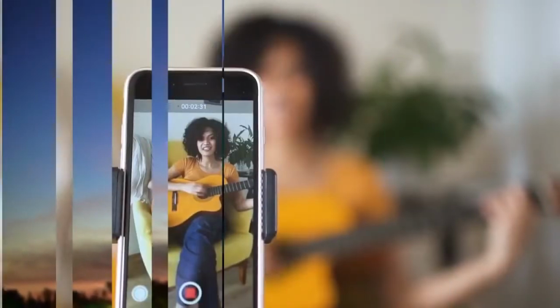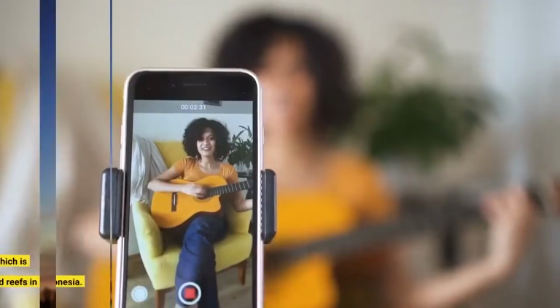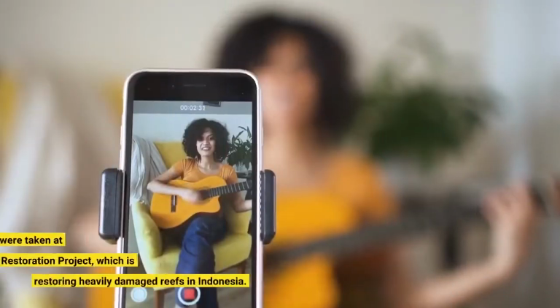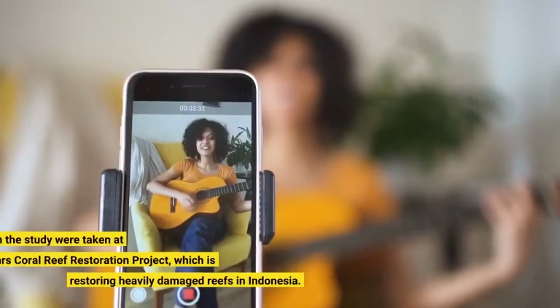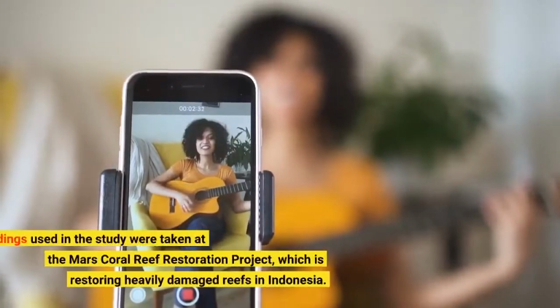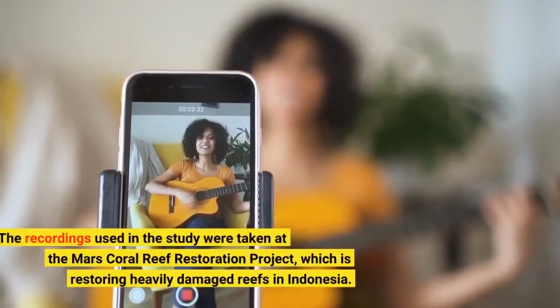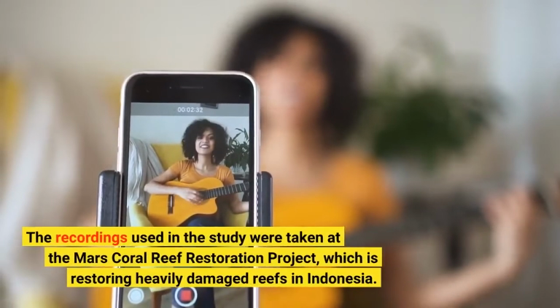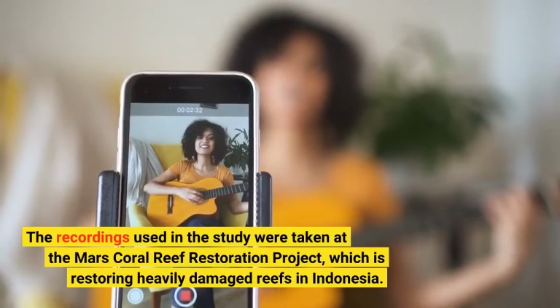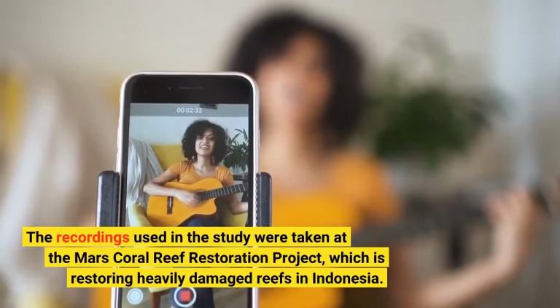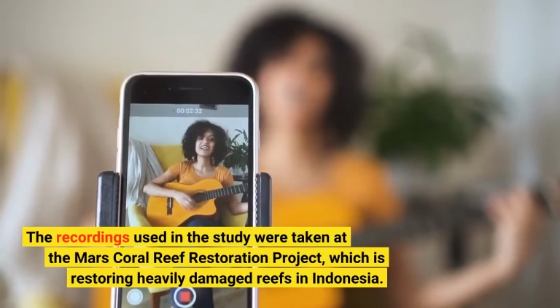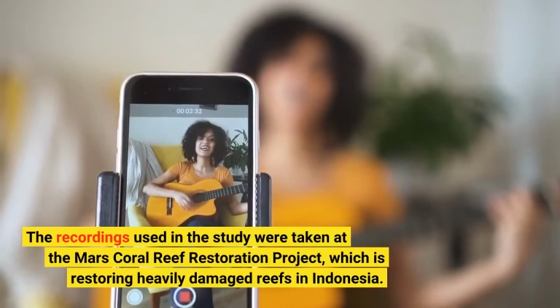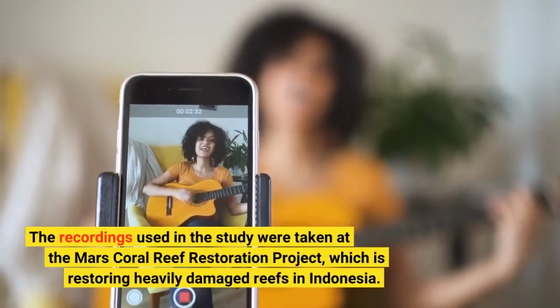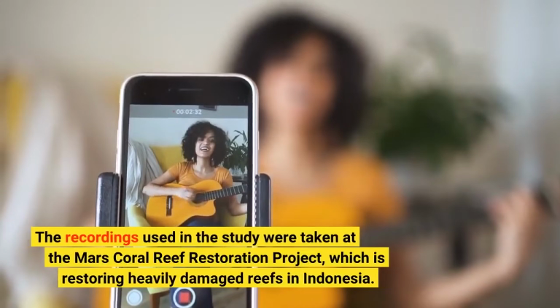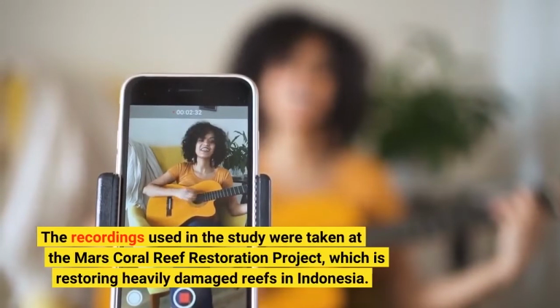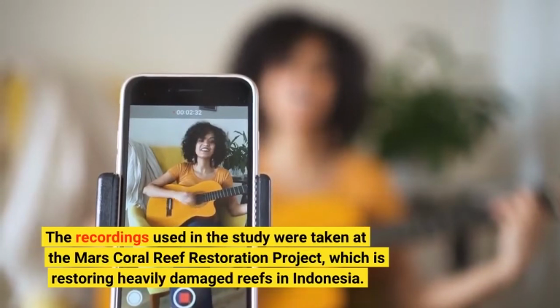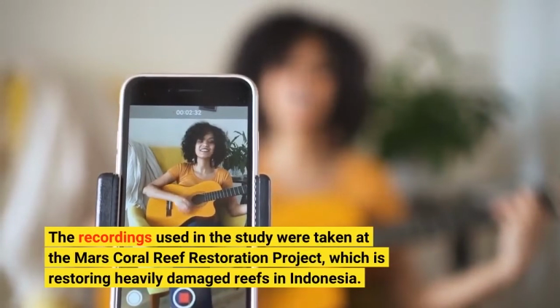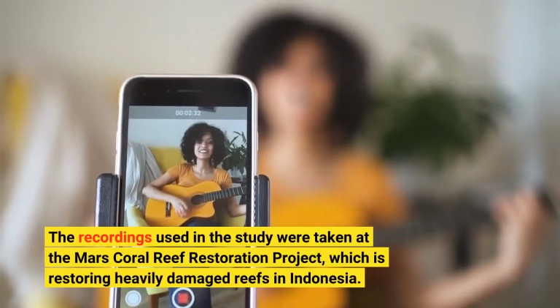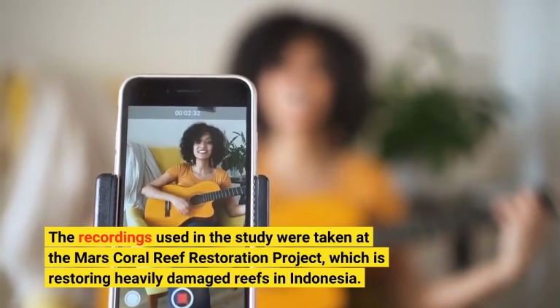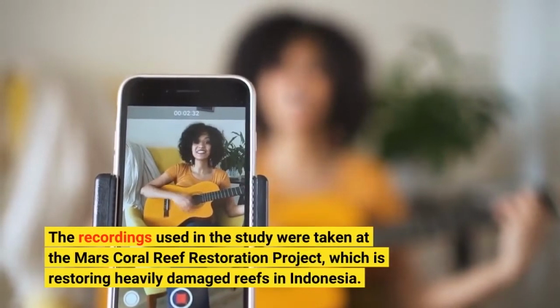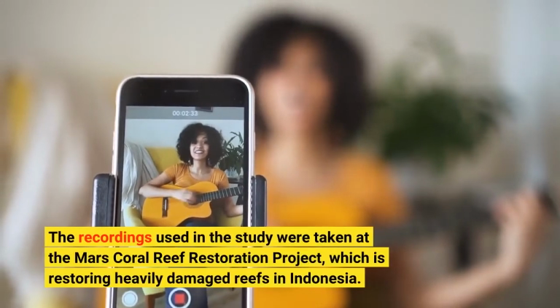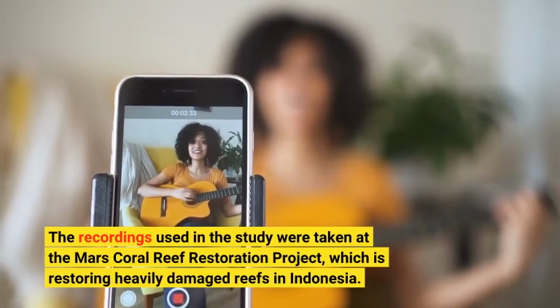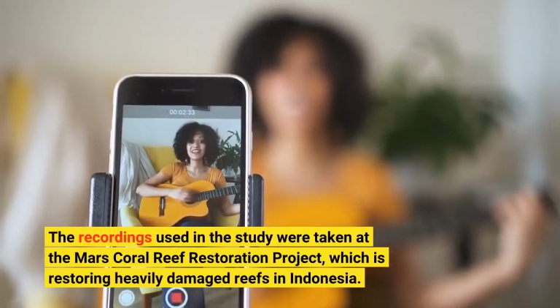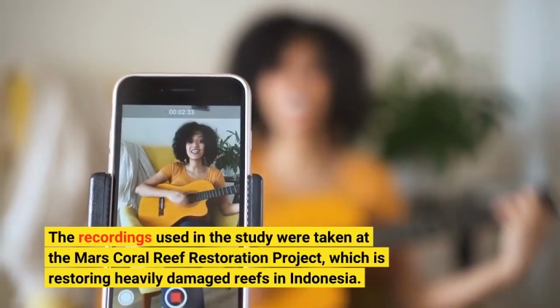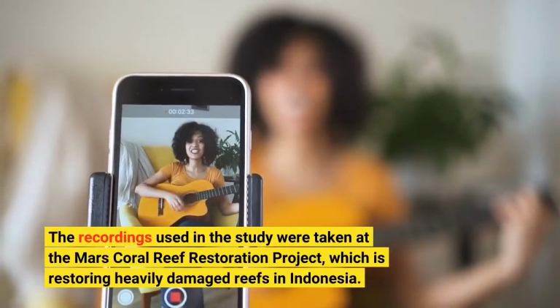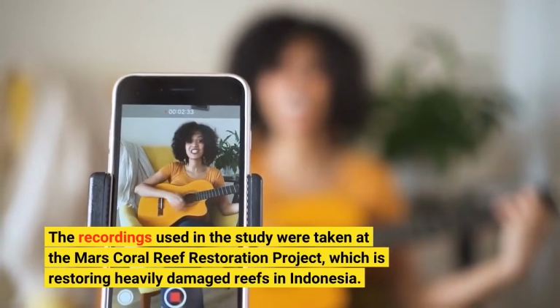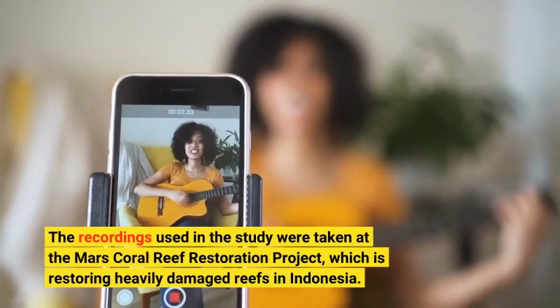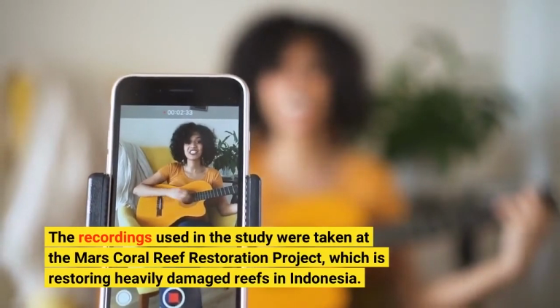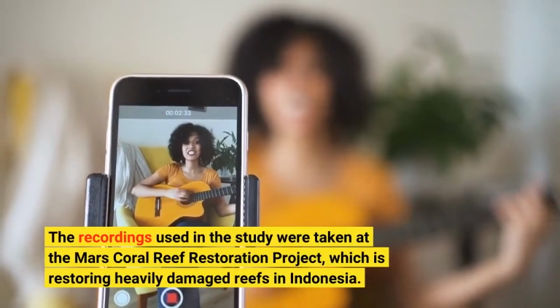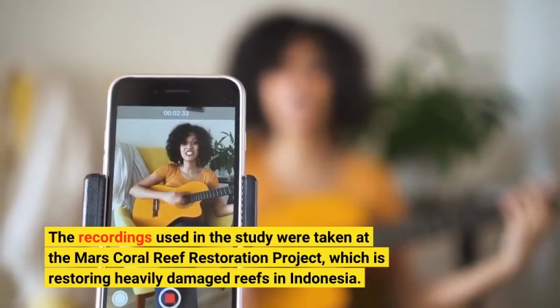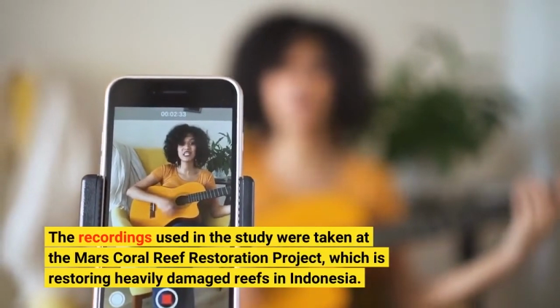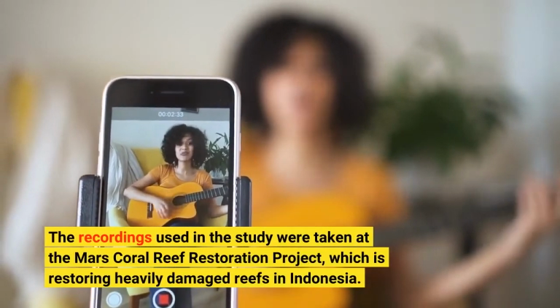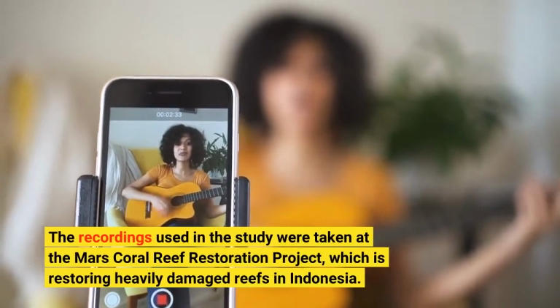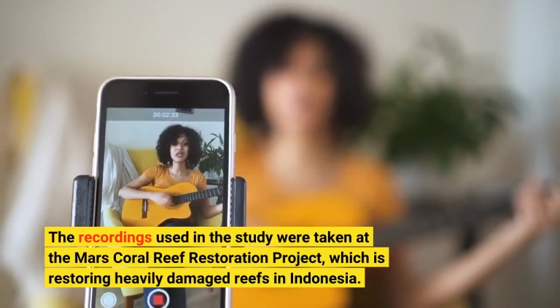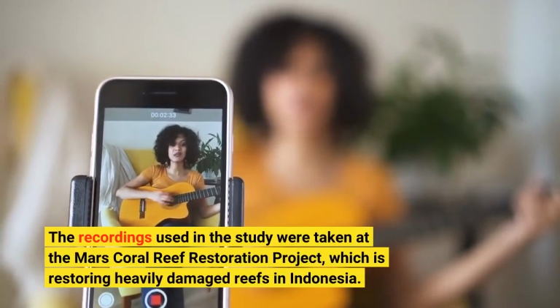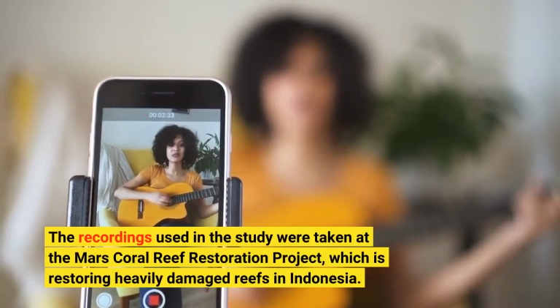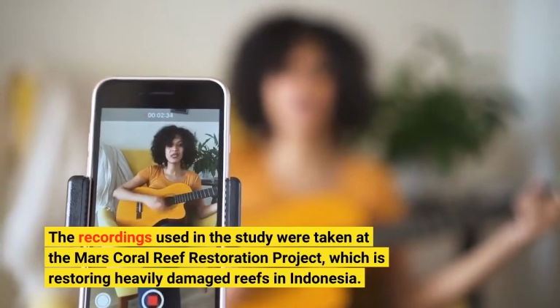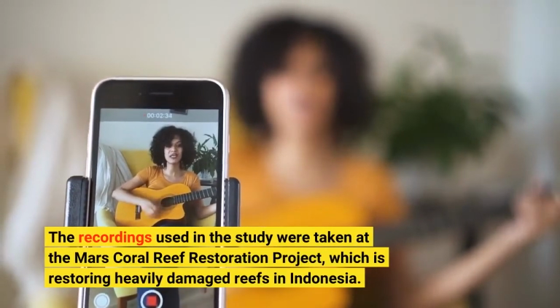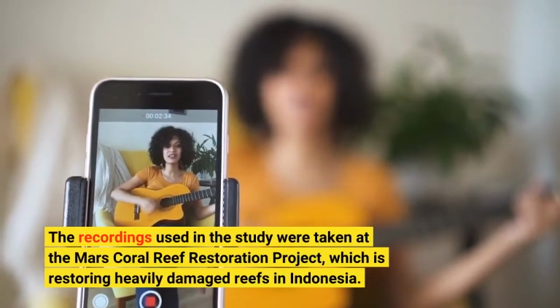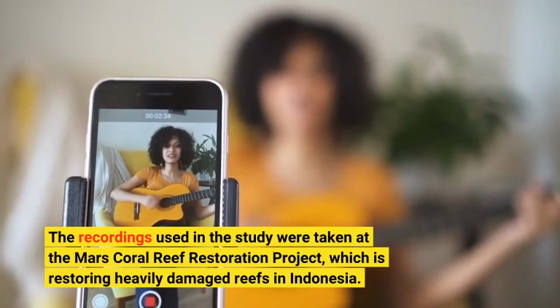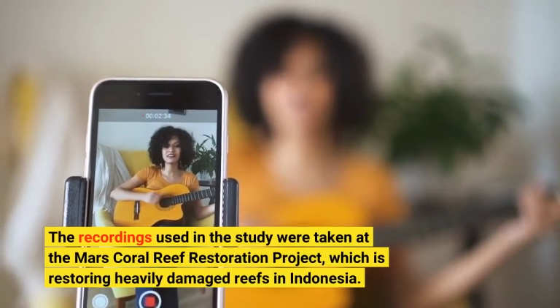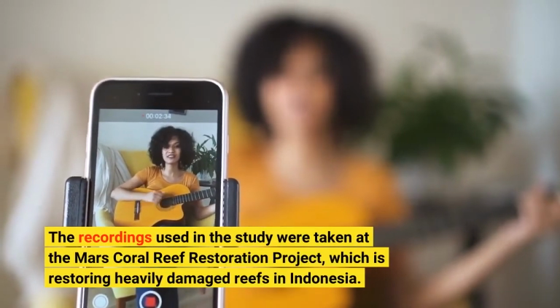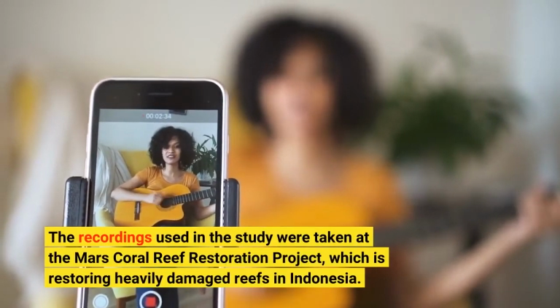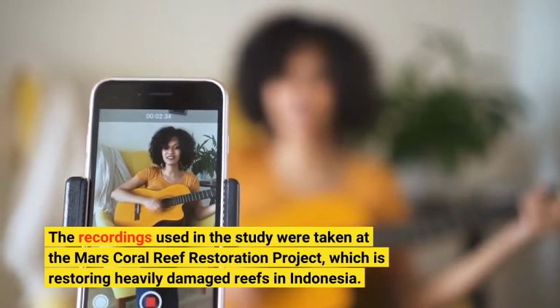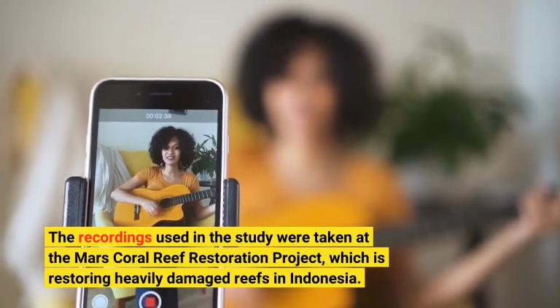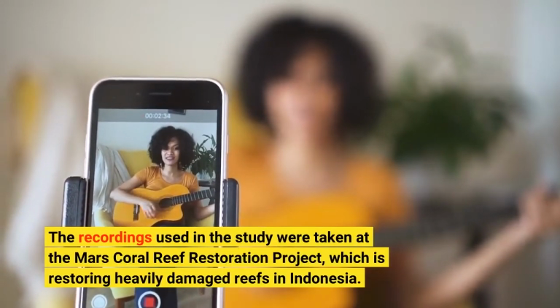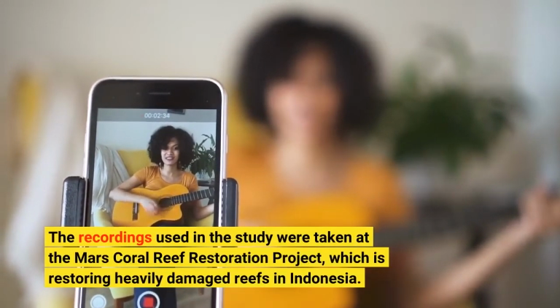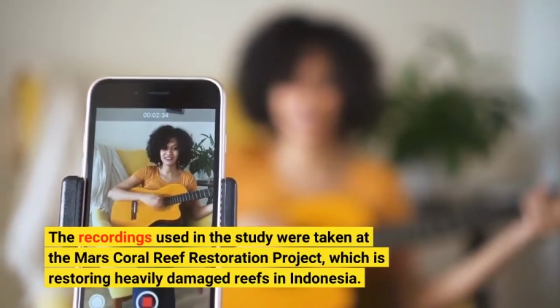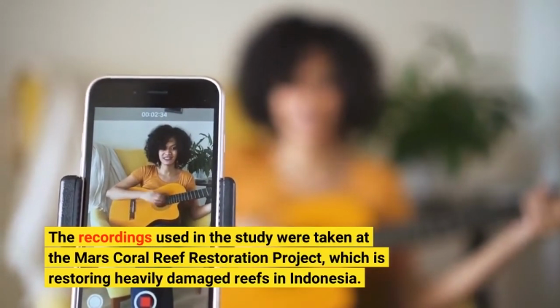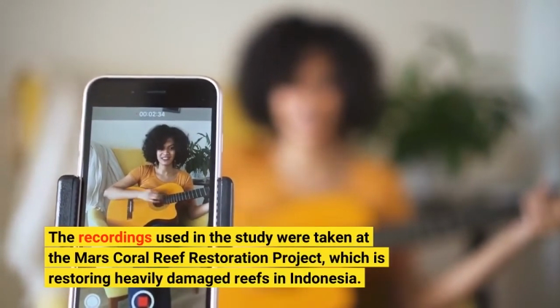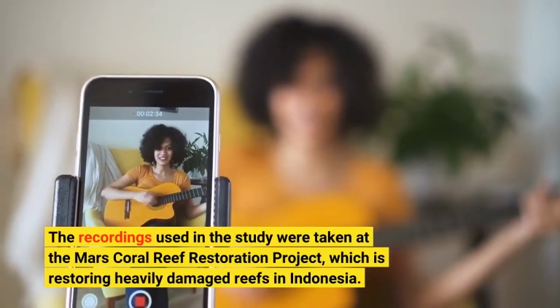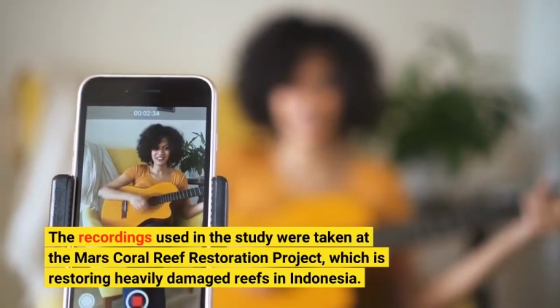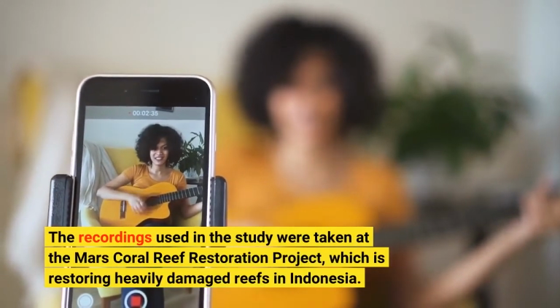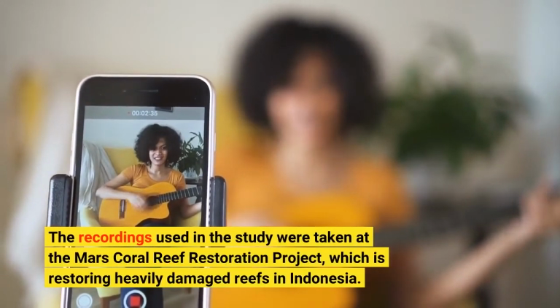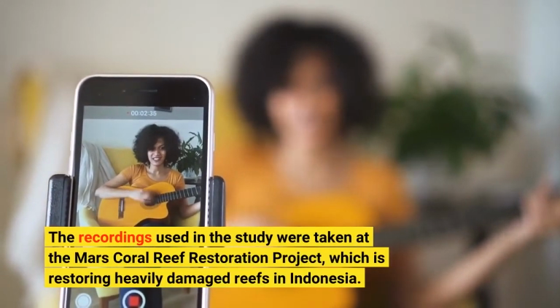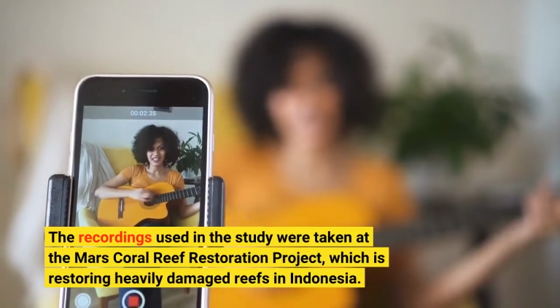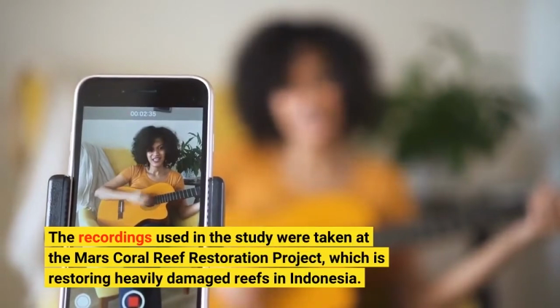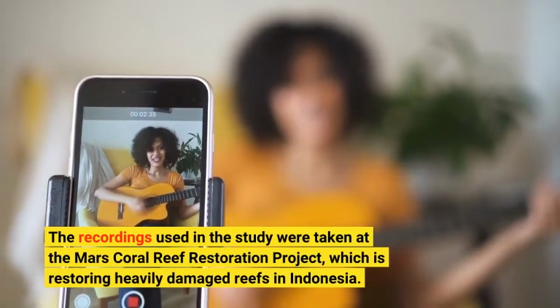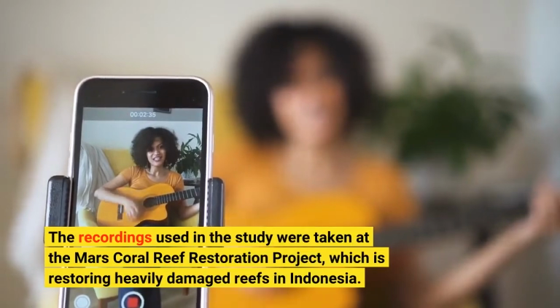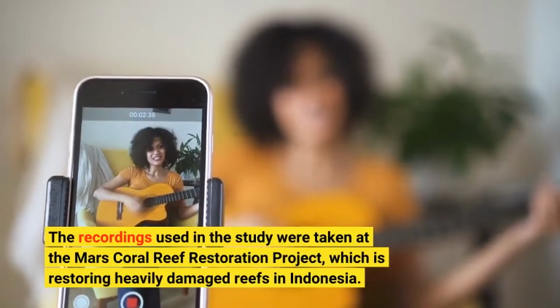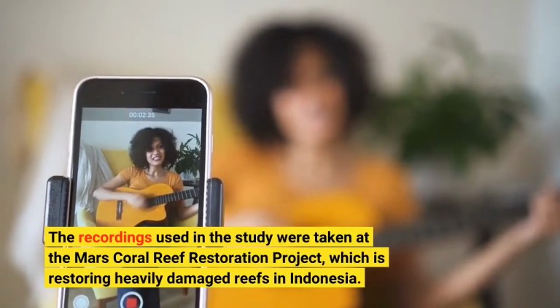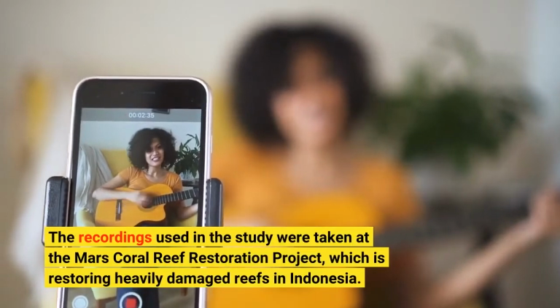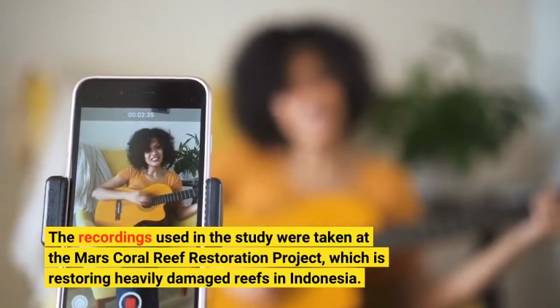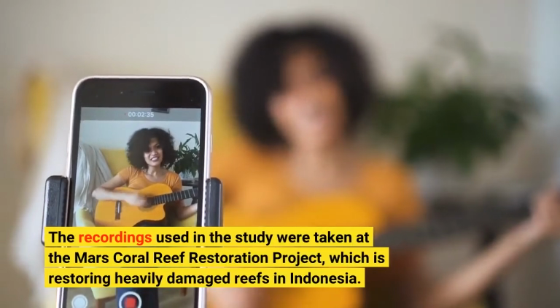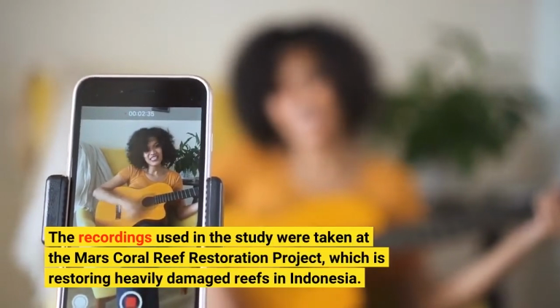The recordings used in the study were taken at the Mars Coral Reef Restoration Project, which is restoring heavily damaged reefs in Indonesia.